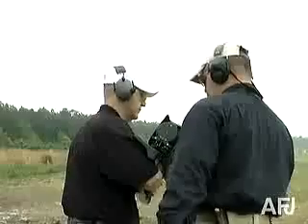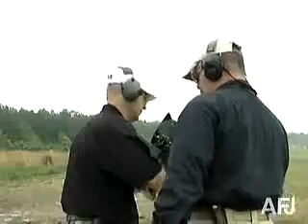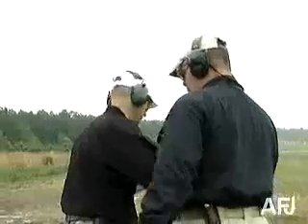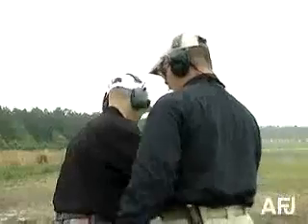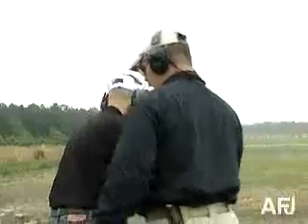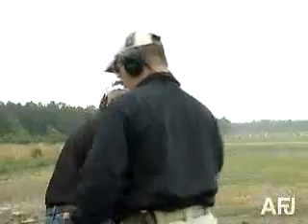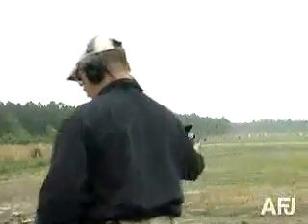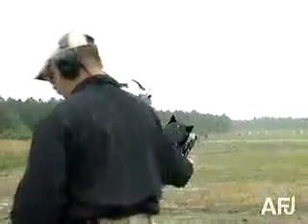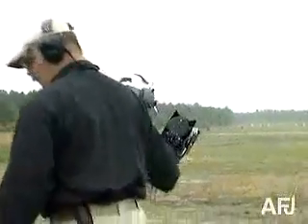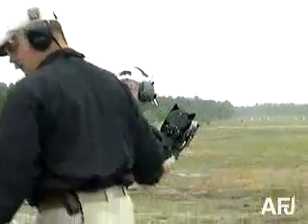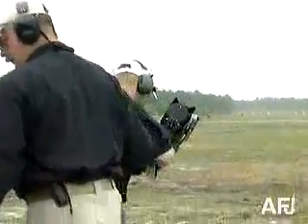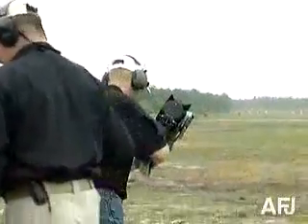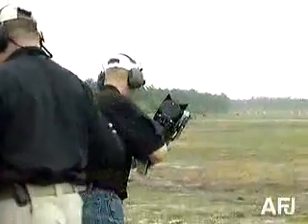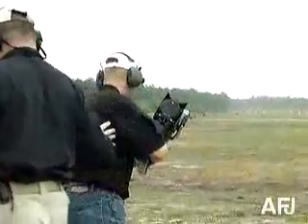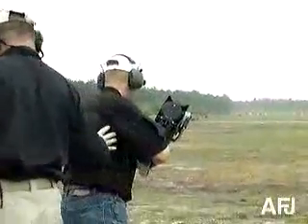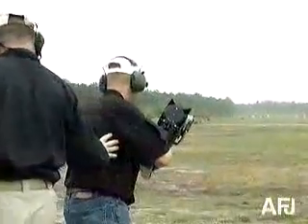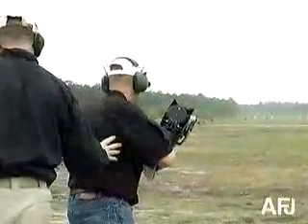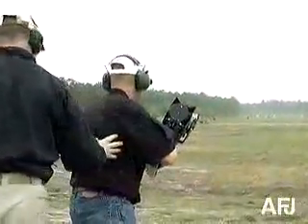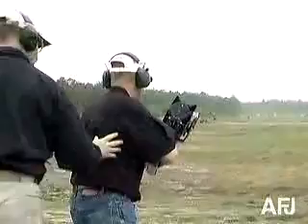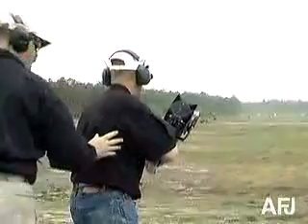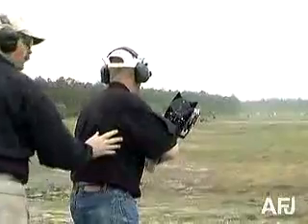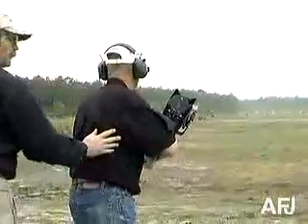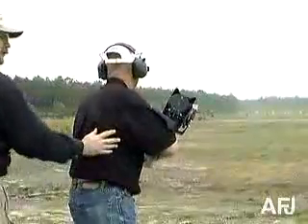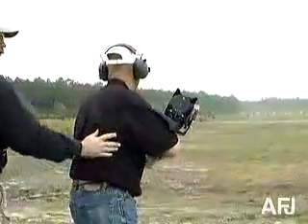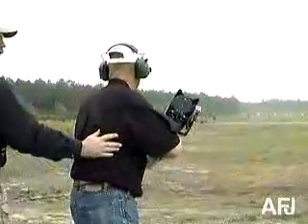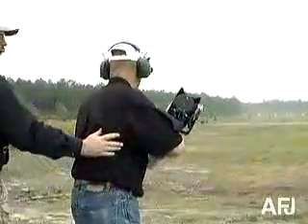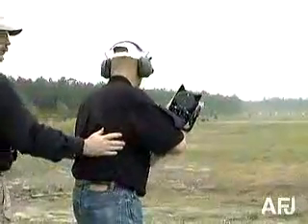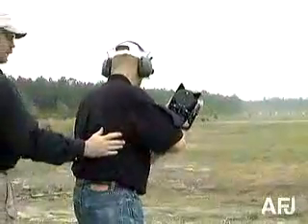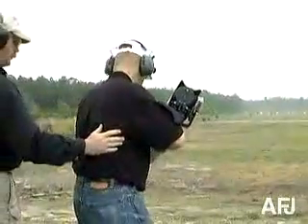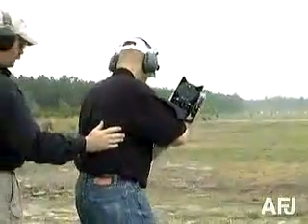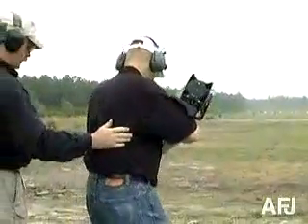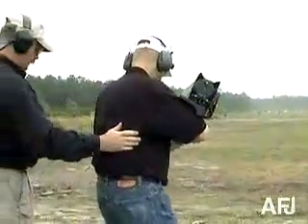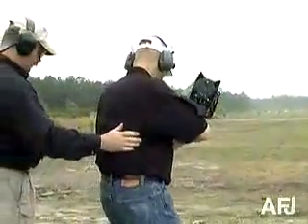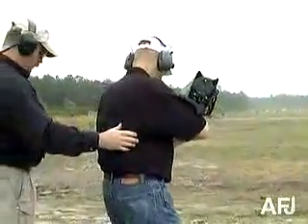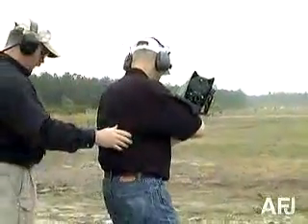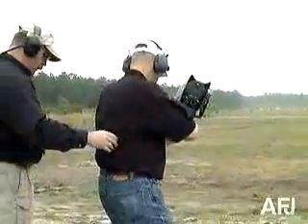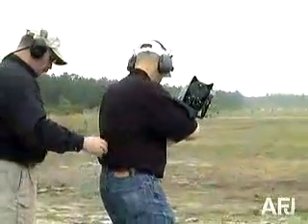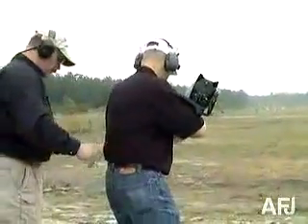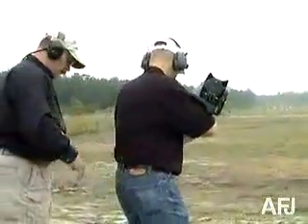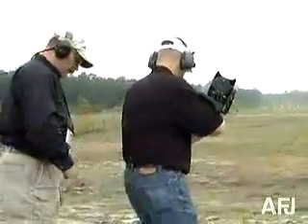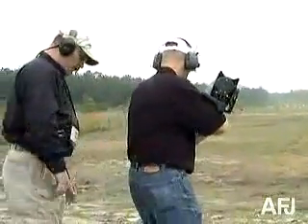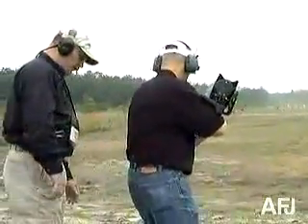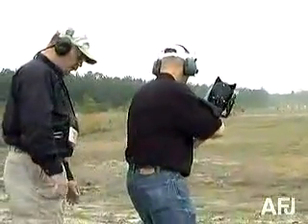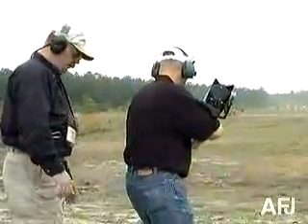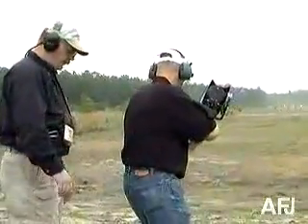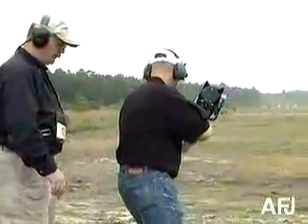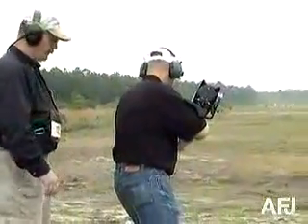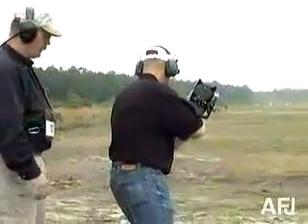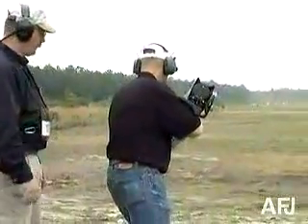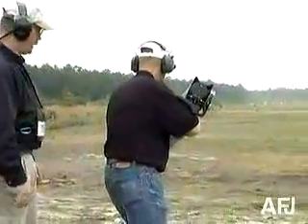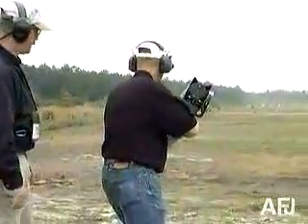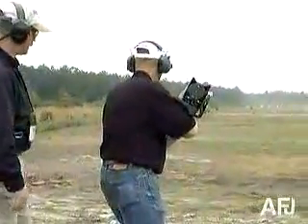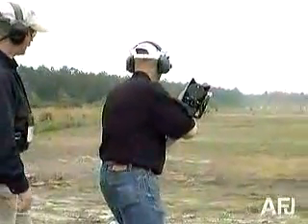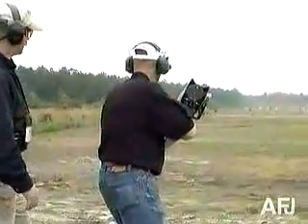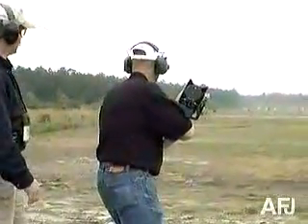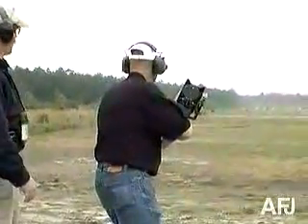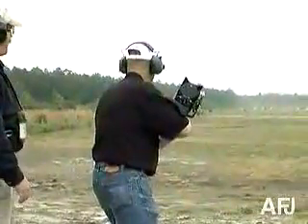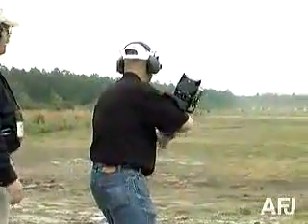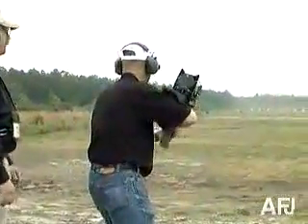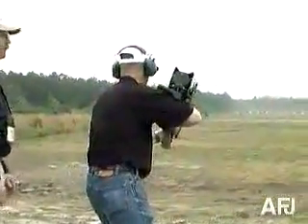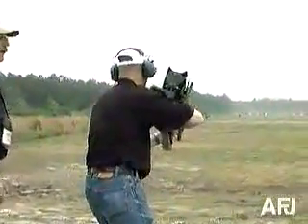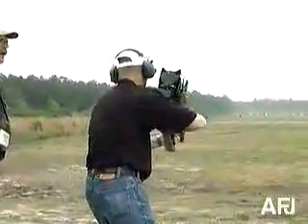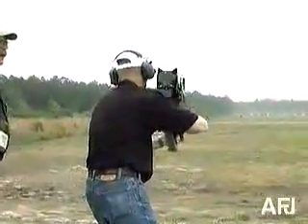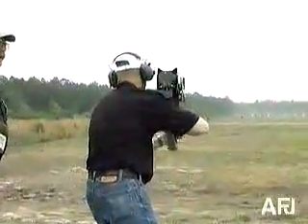Give me 80% on the front. Step forward just a little bit. 80% on that front leg. That's it. You're ready to go.